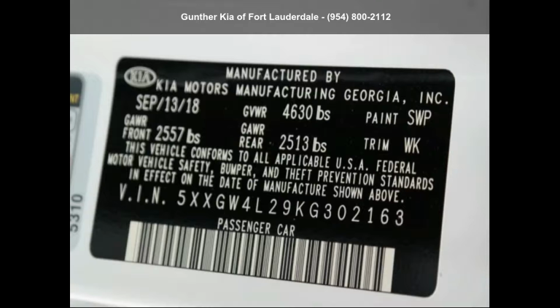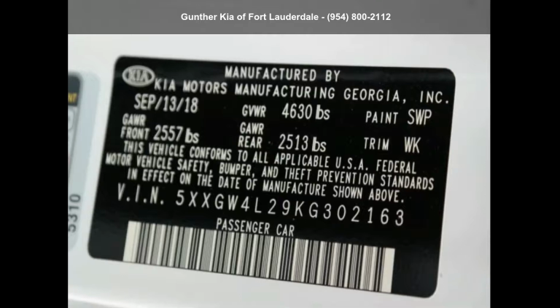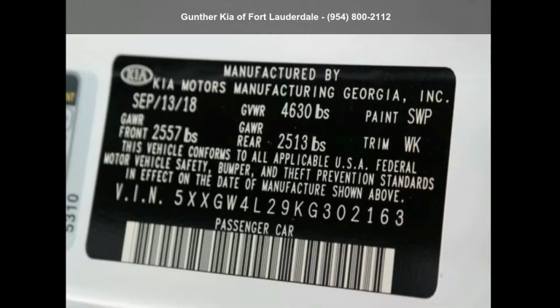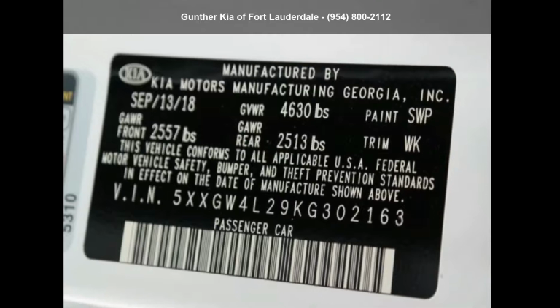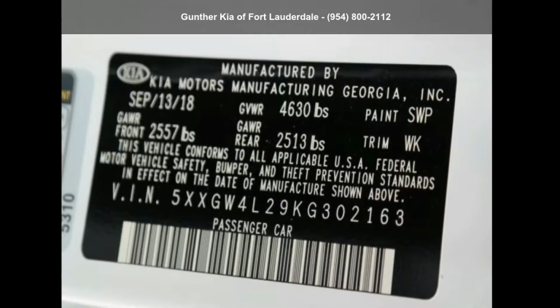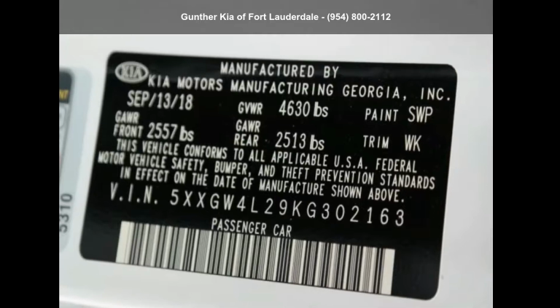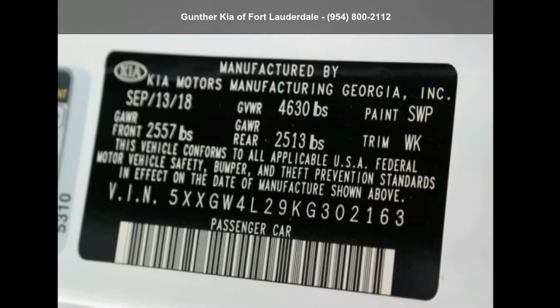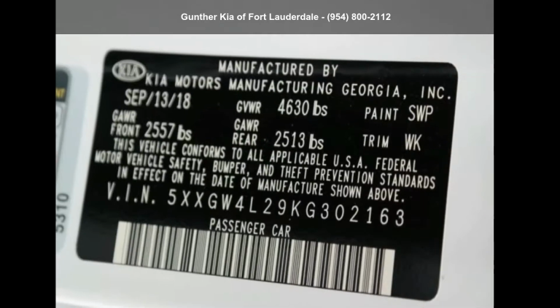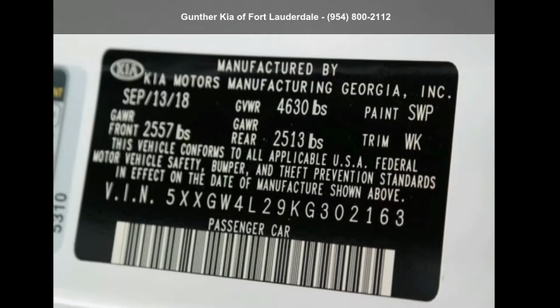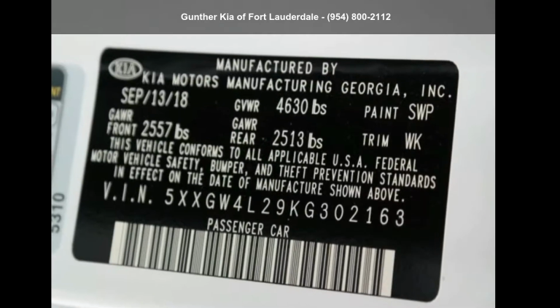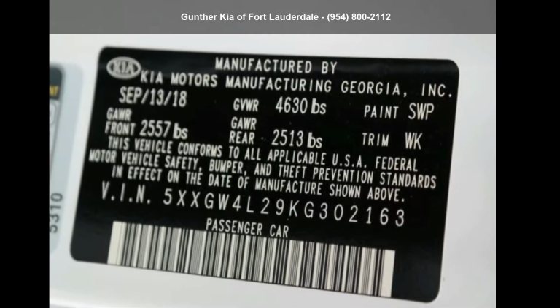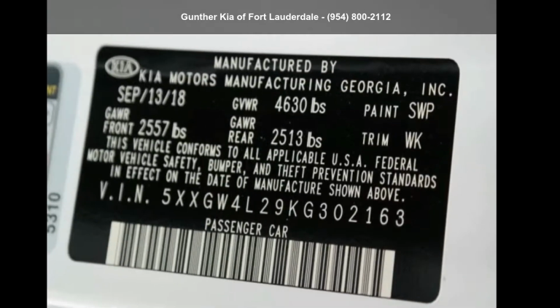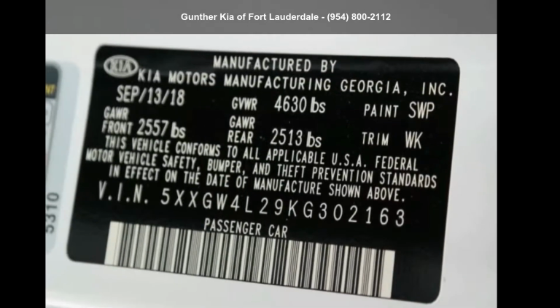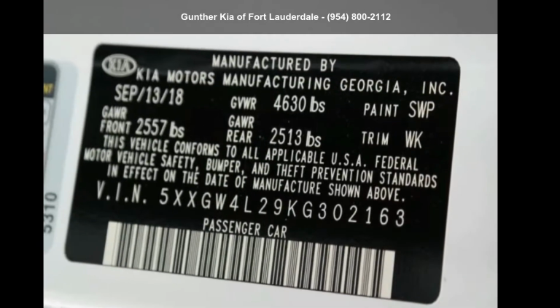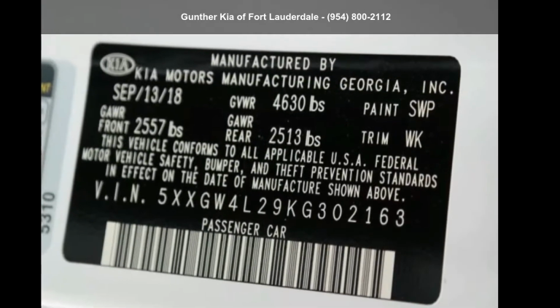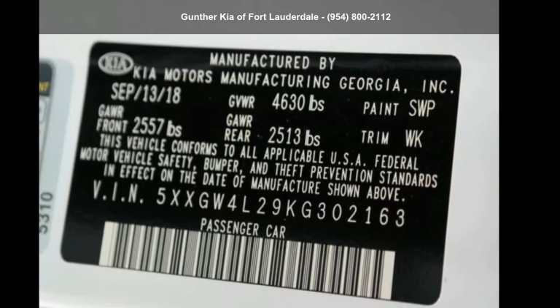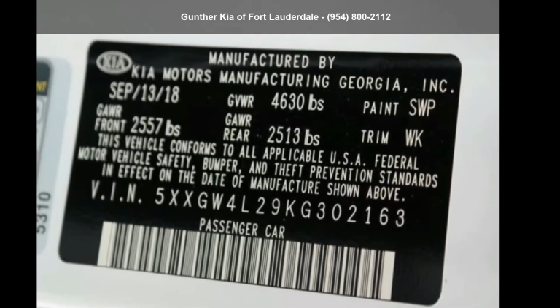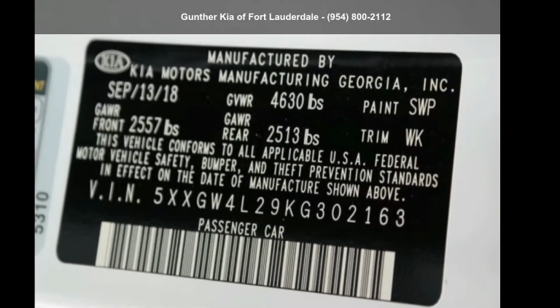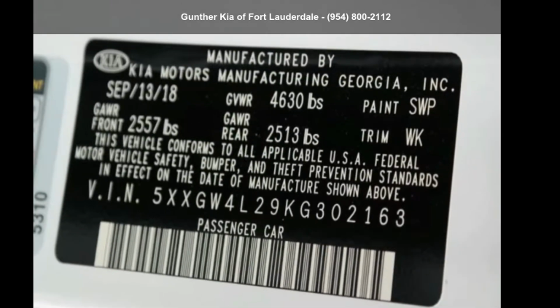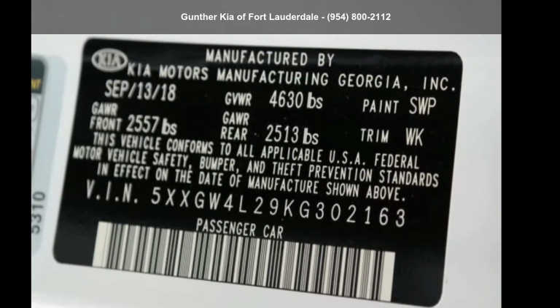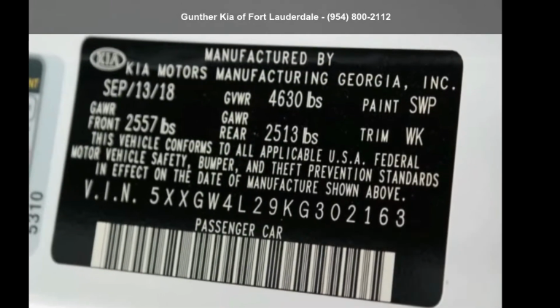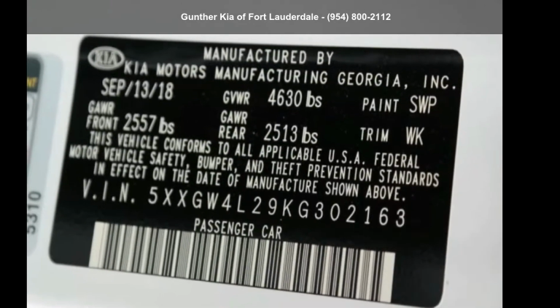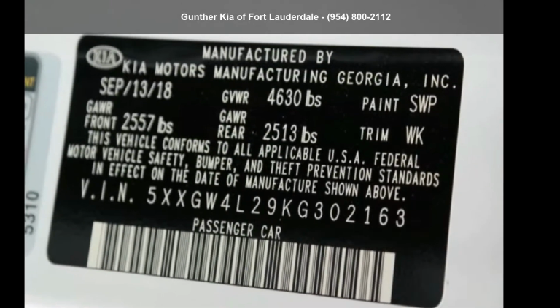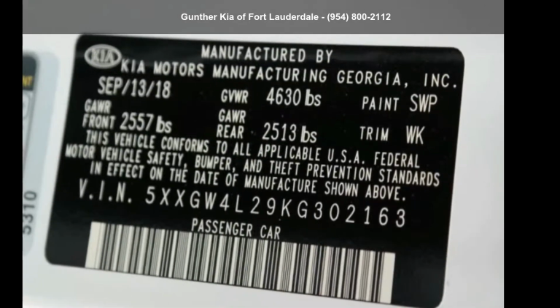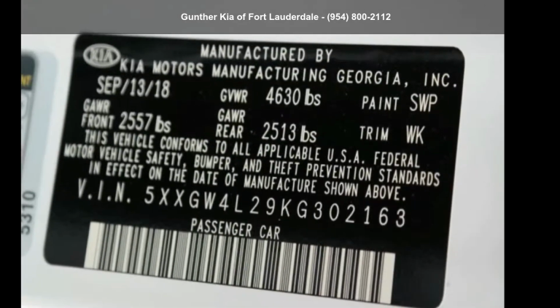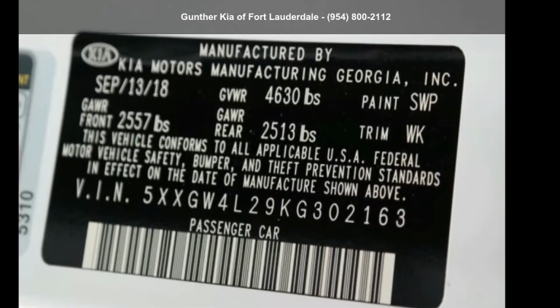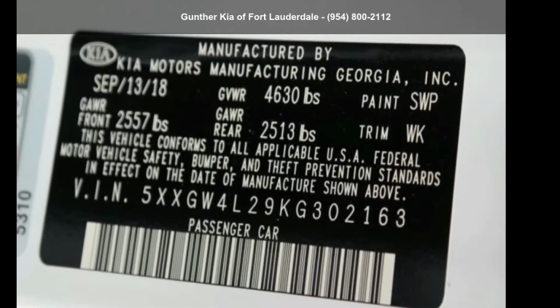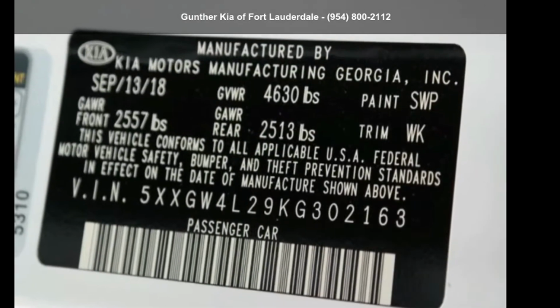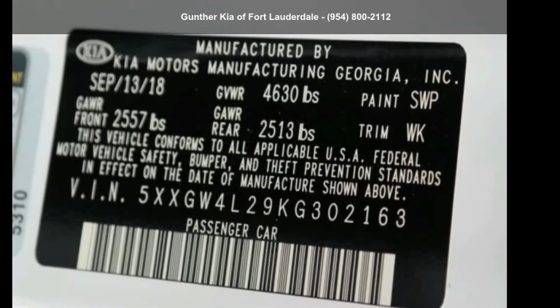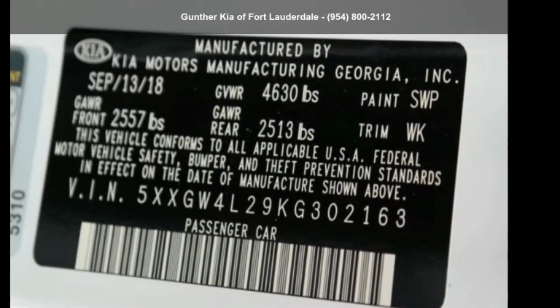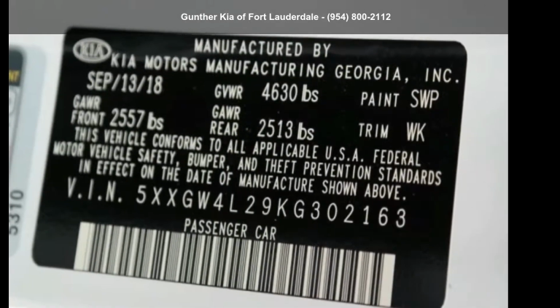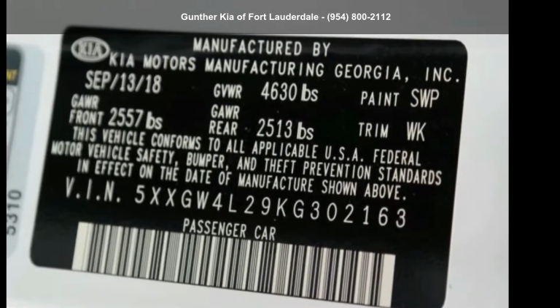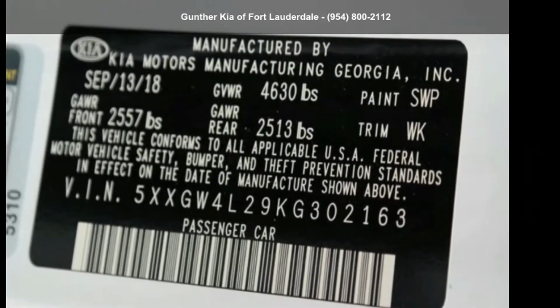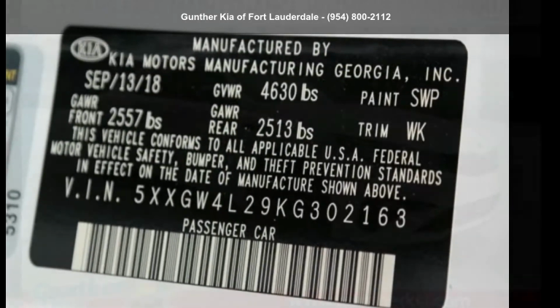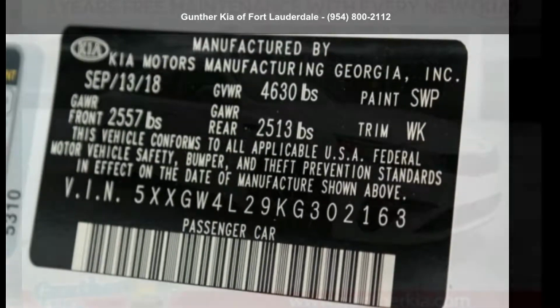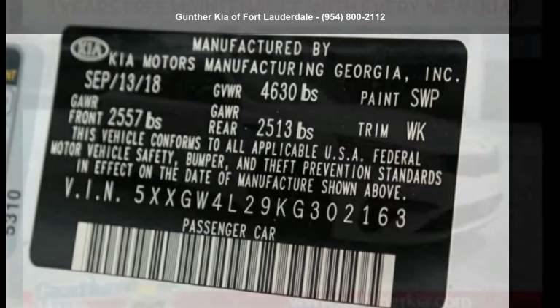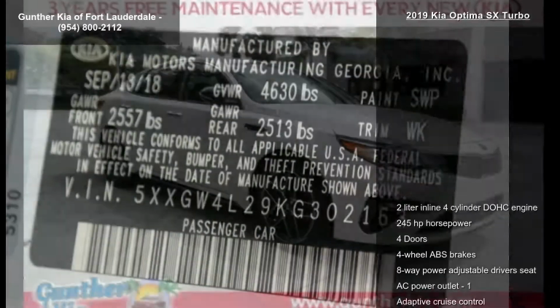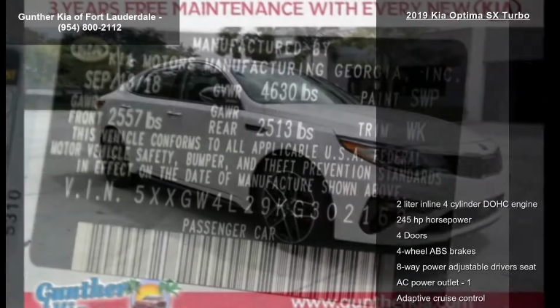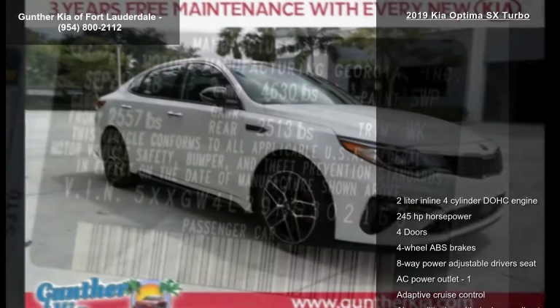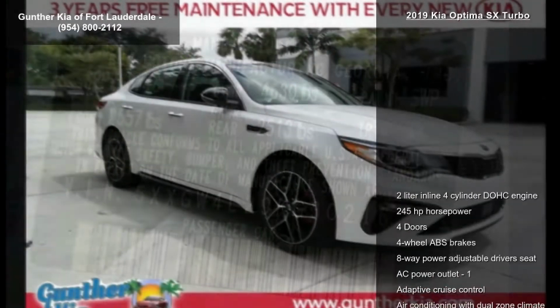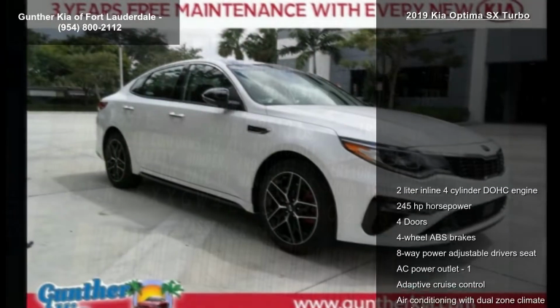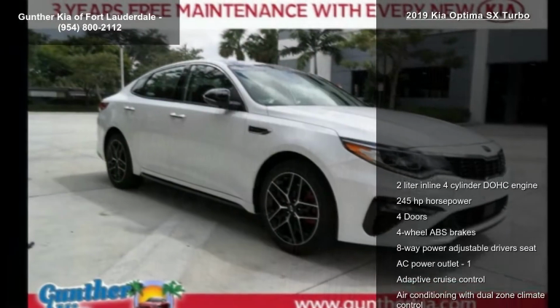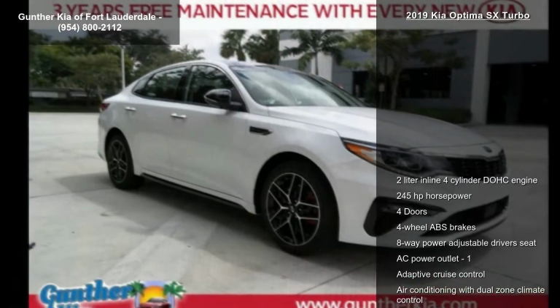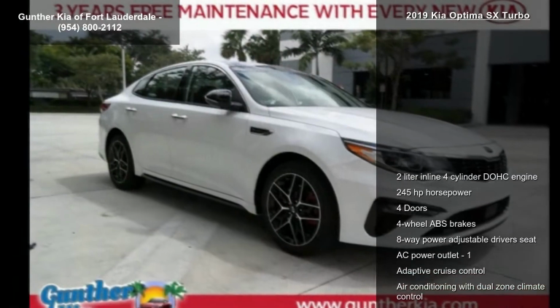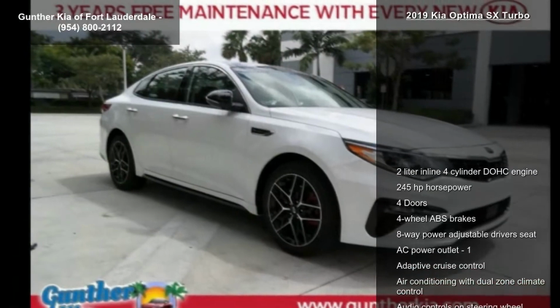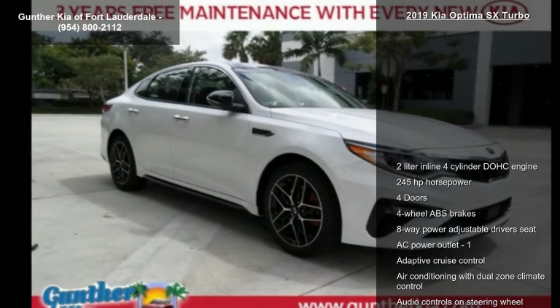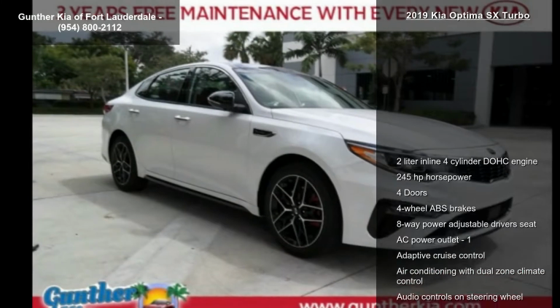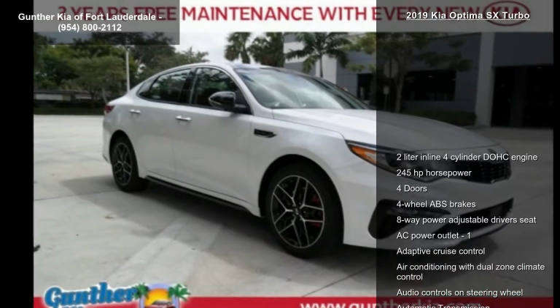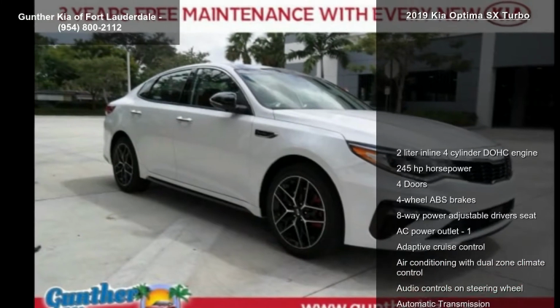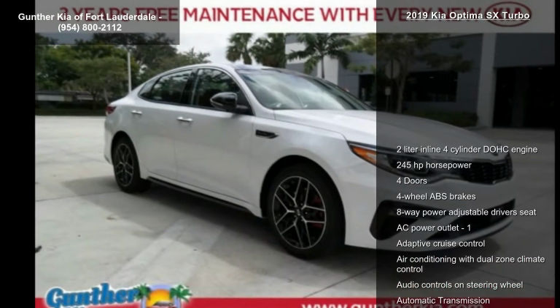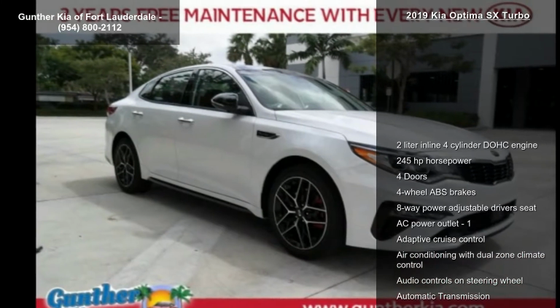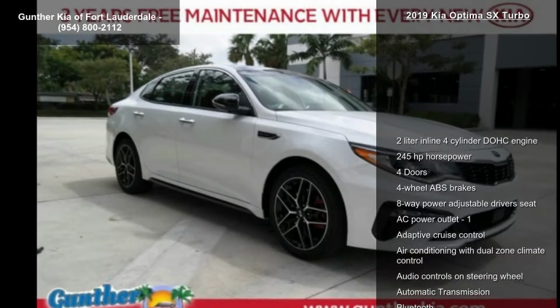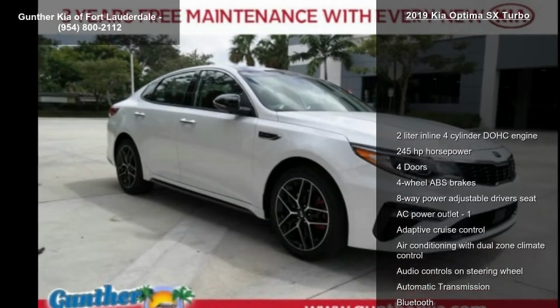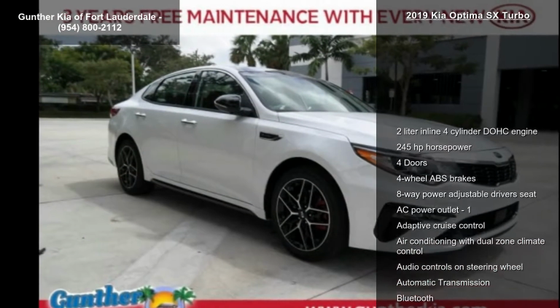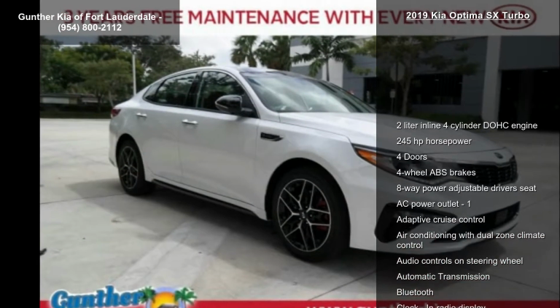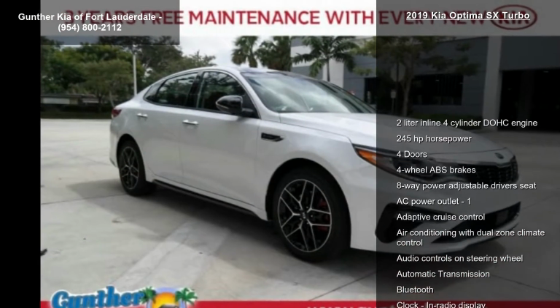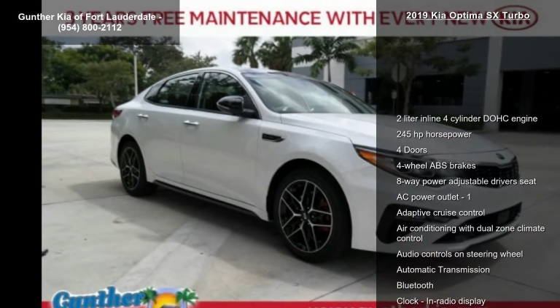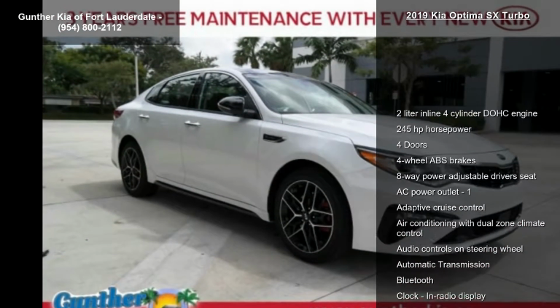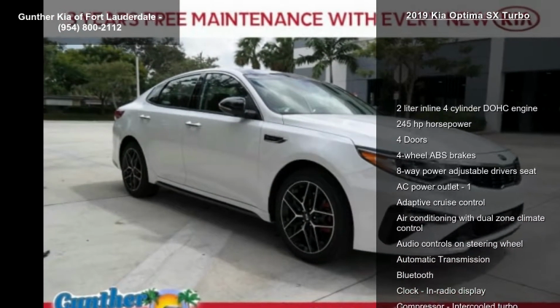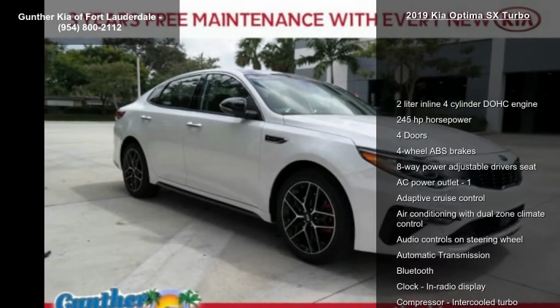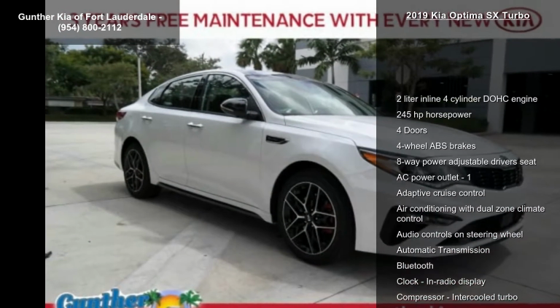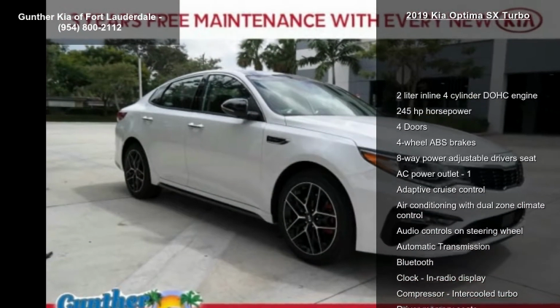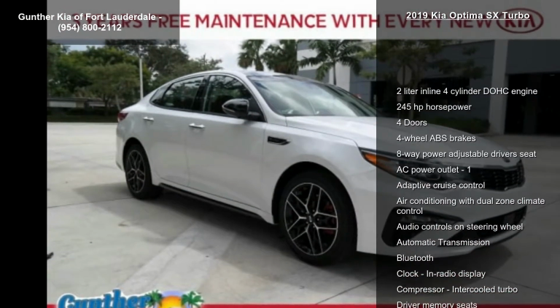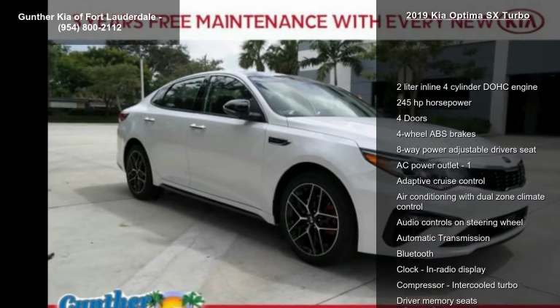Imagine yourself in this Kia 2019 Optima SX Turbo. This may be the set of wheels you've been looking for.